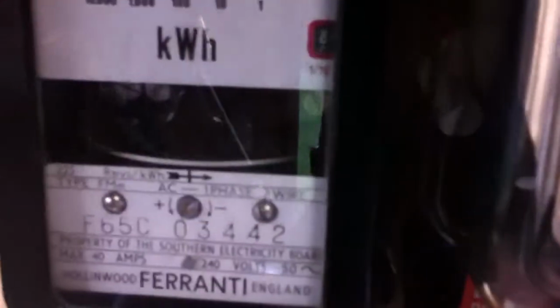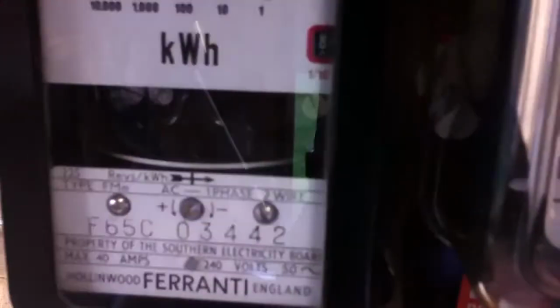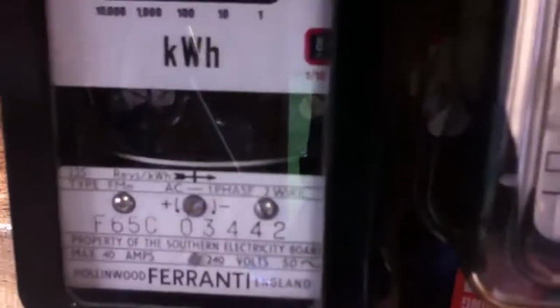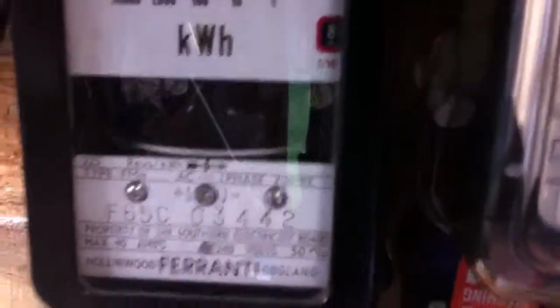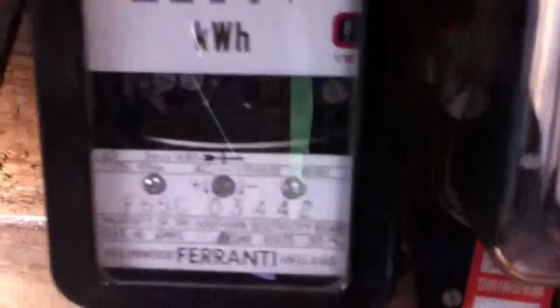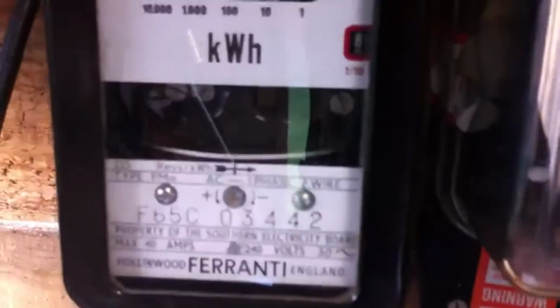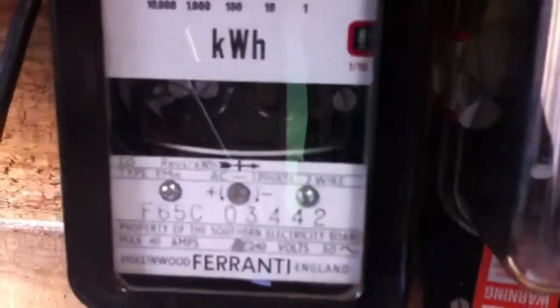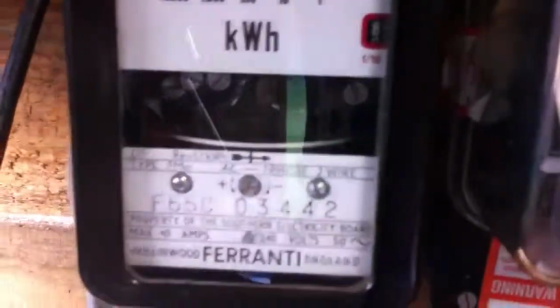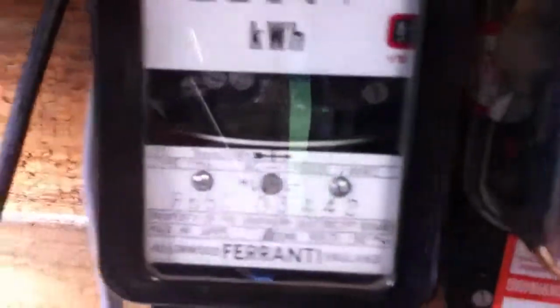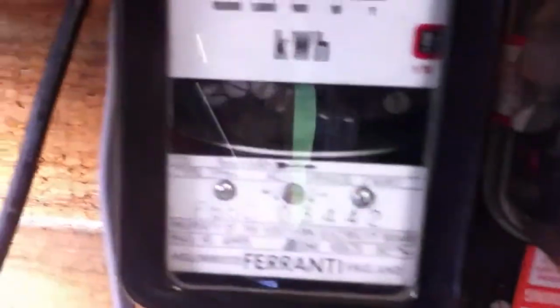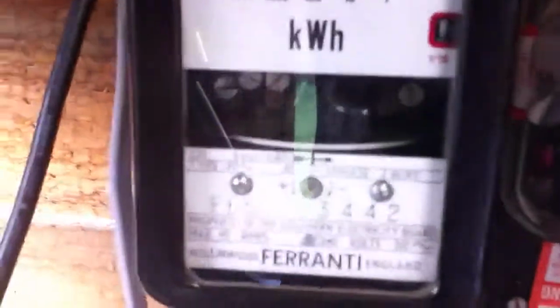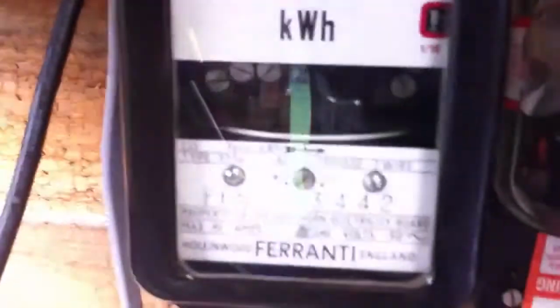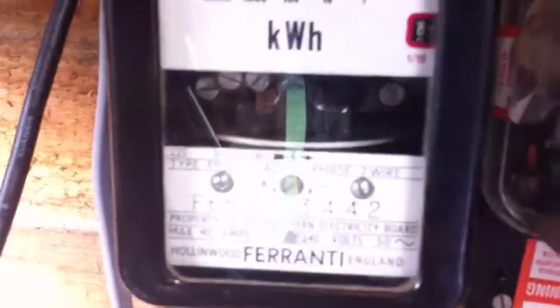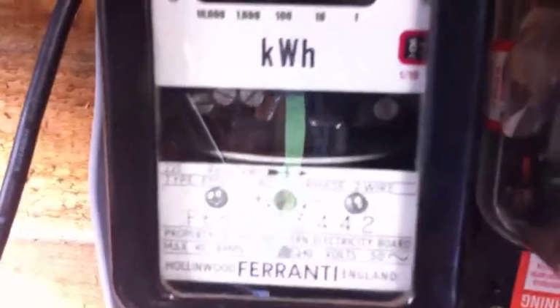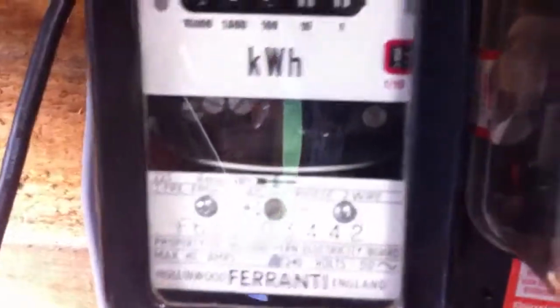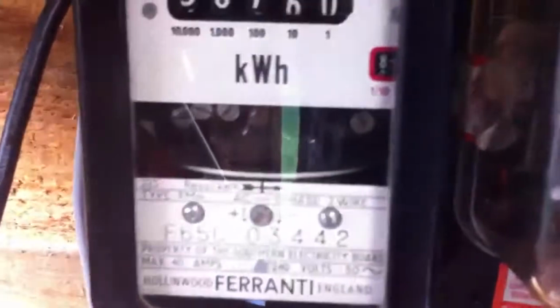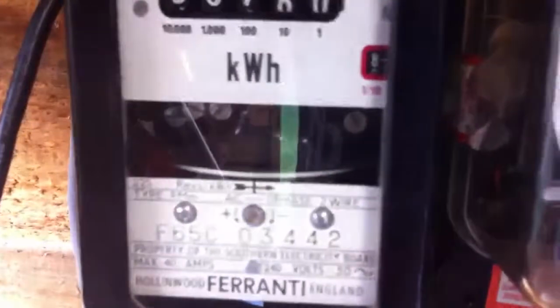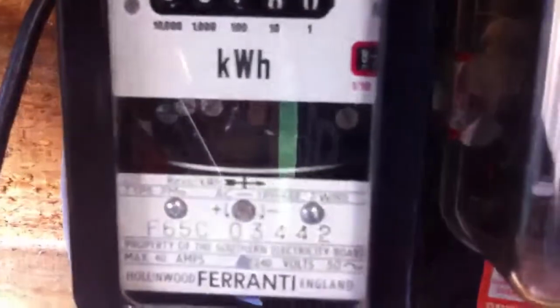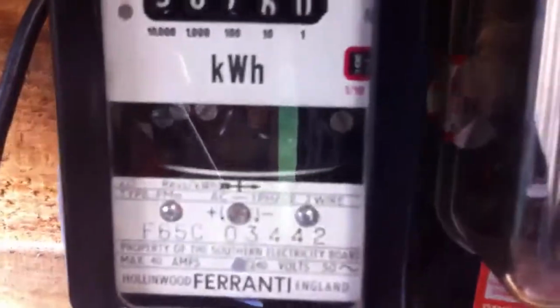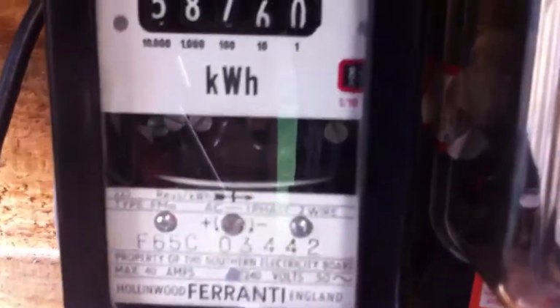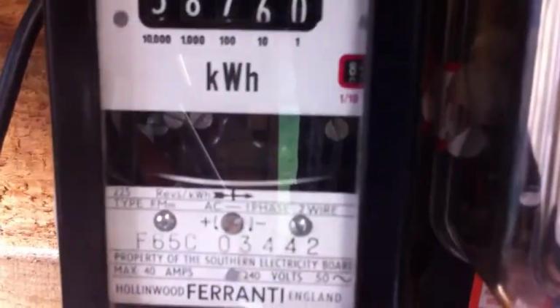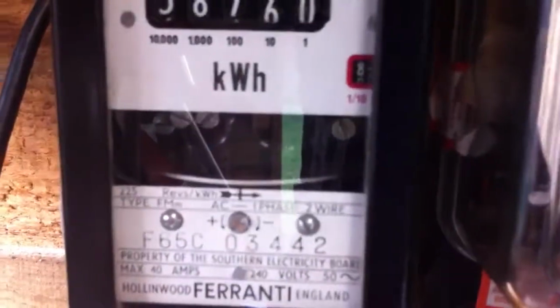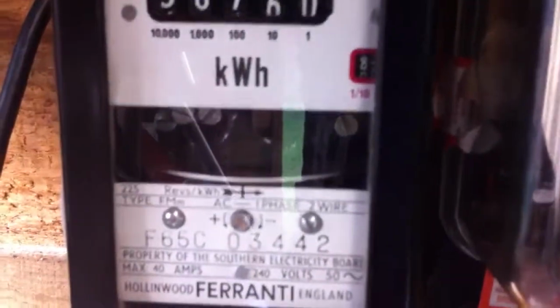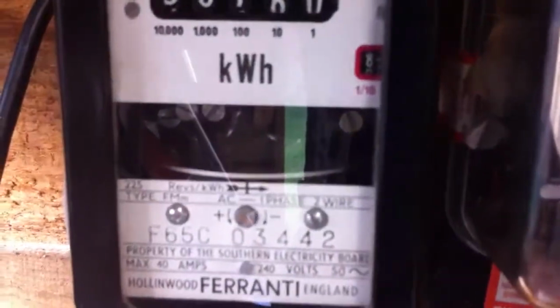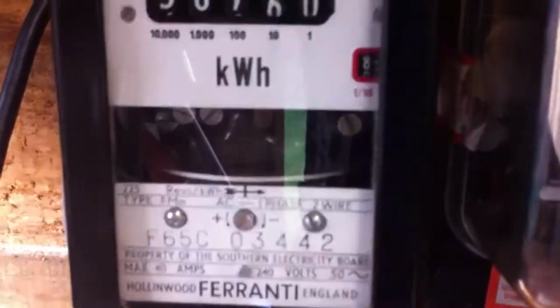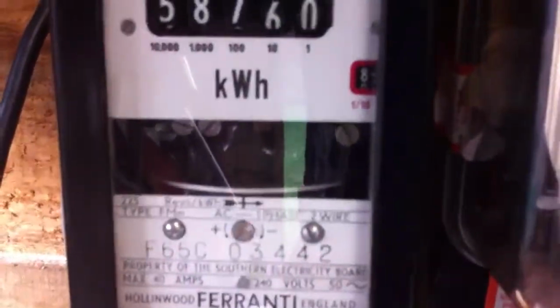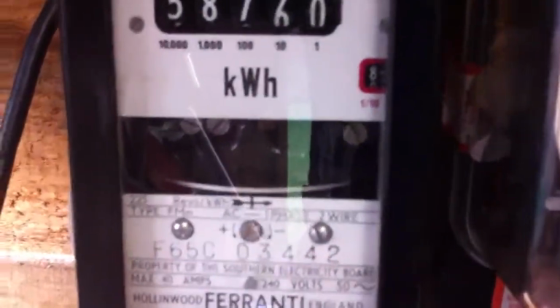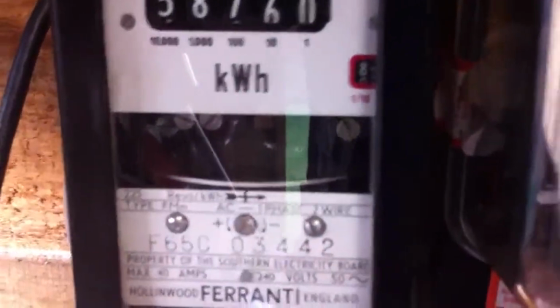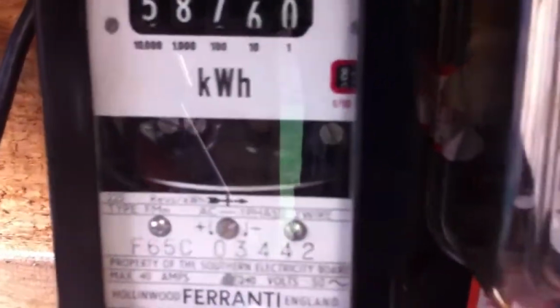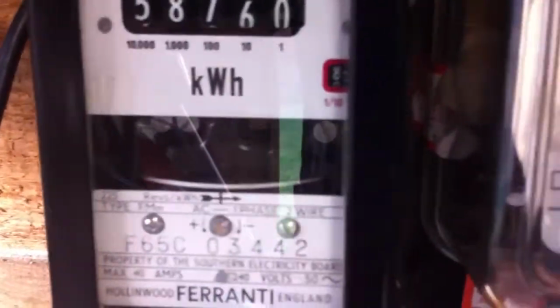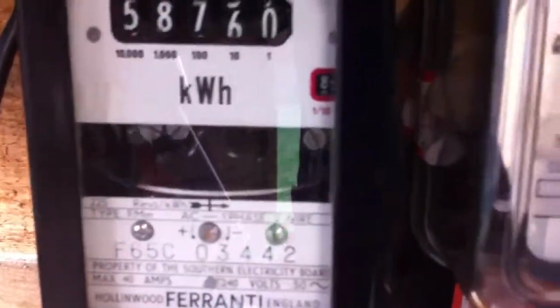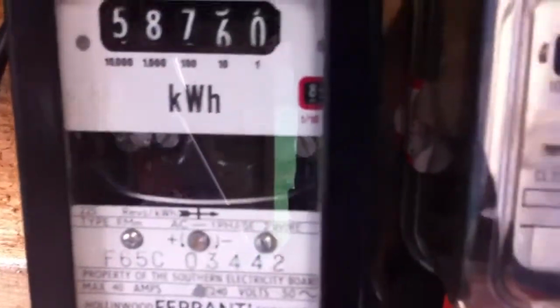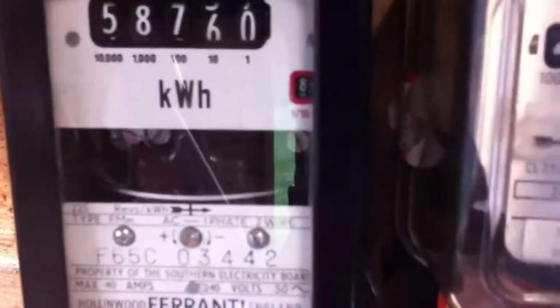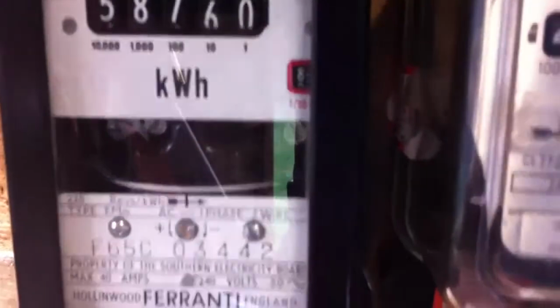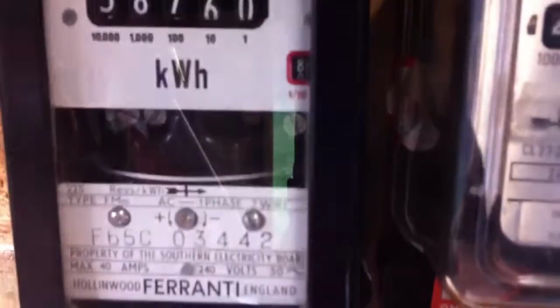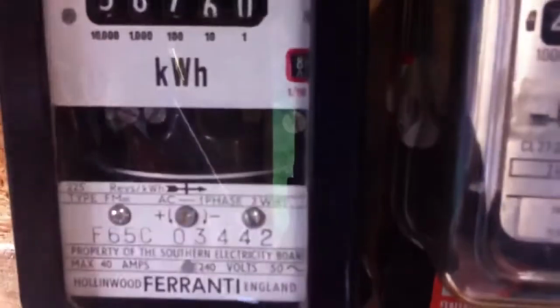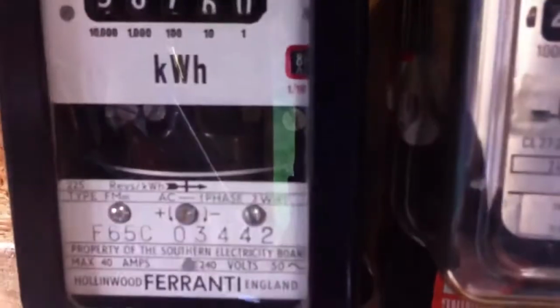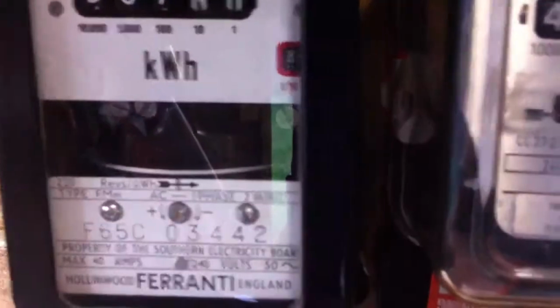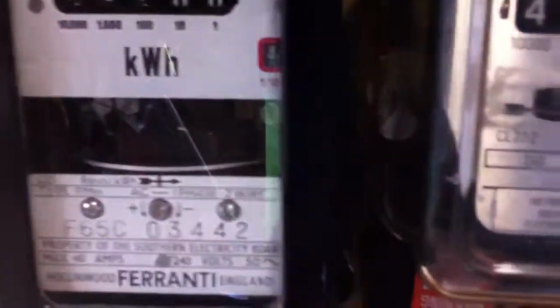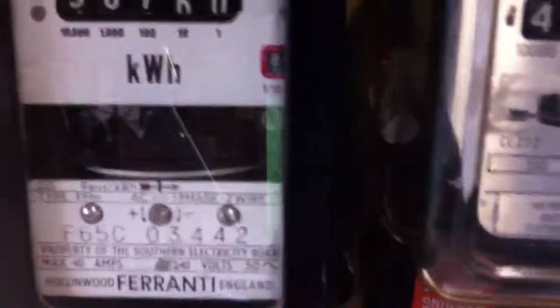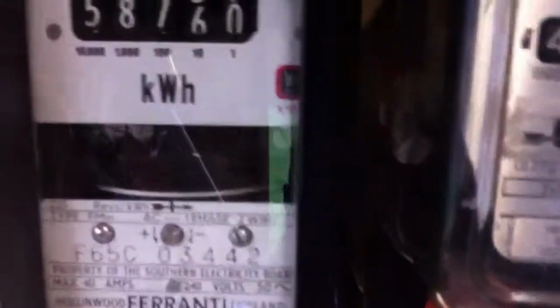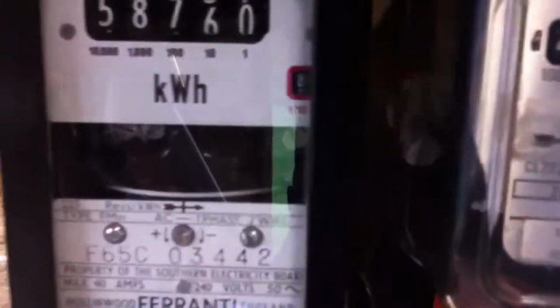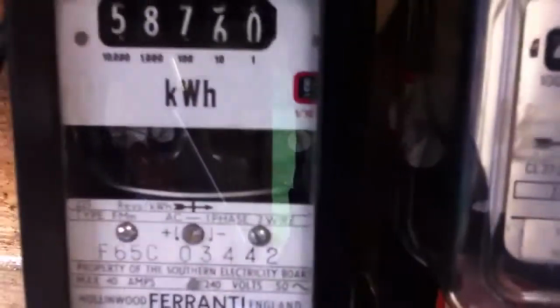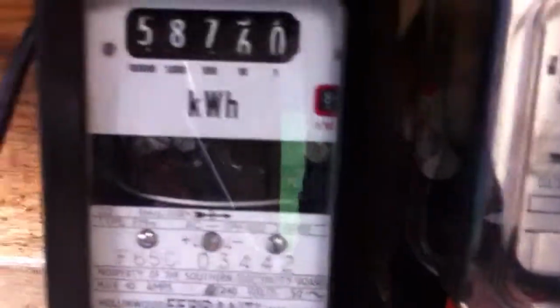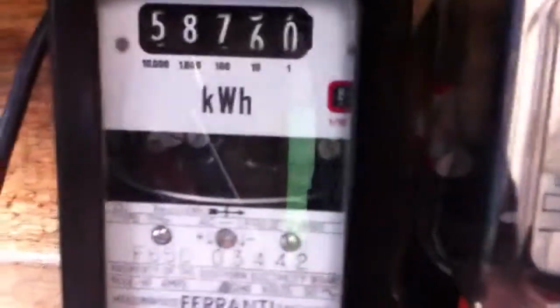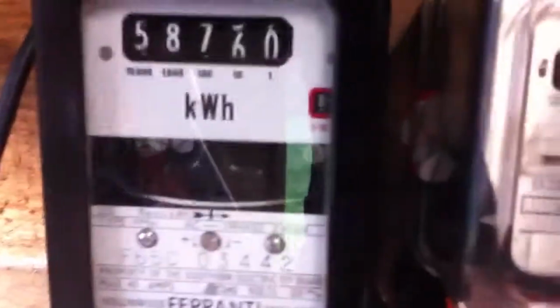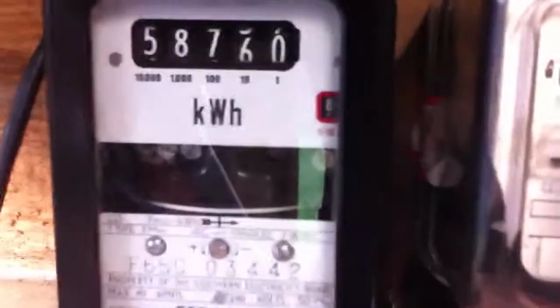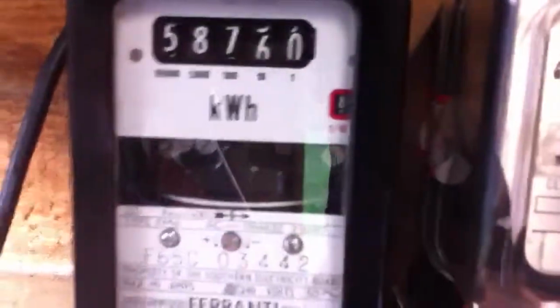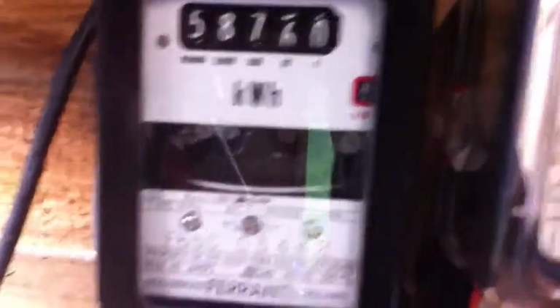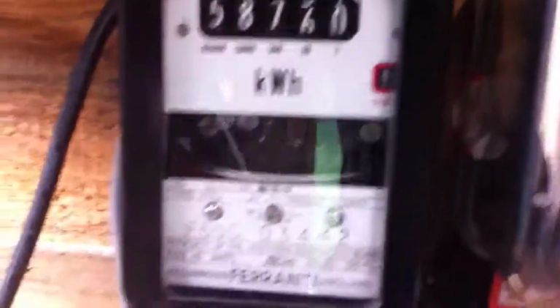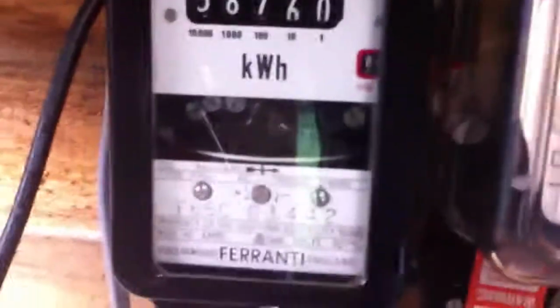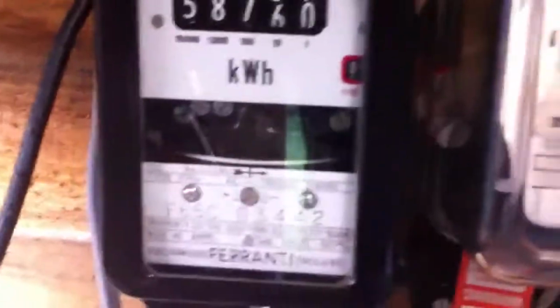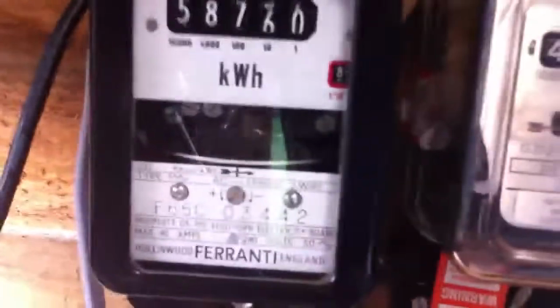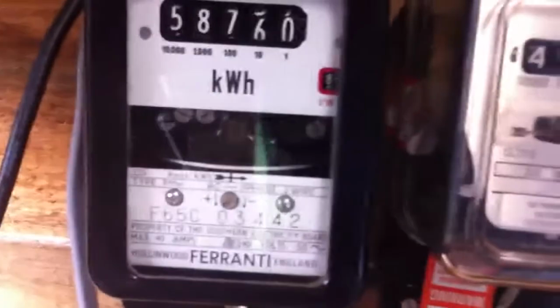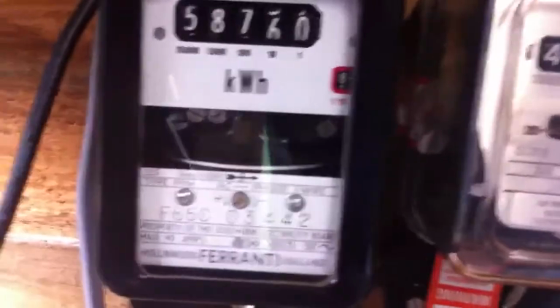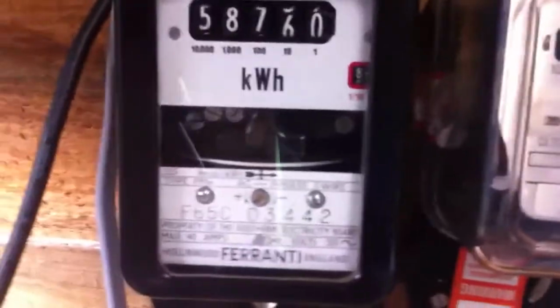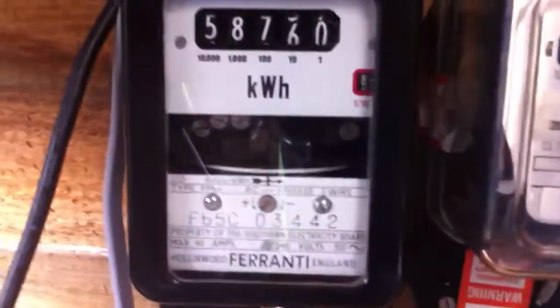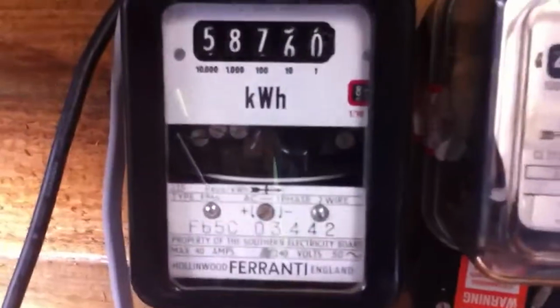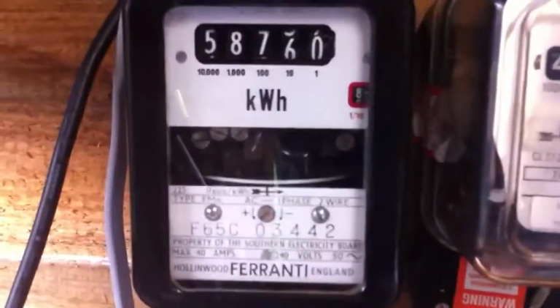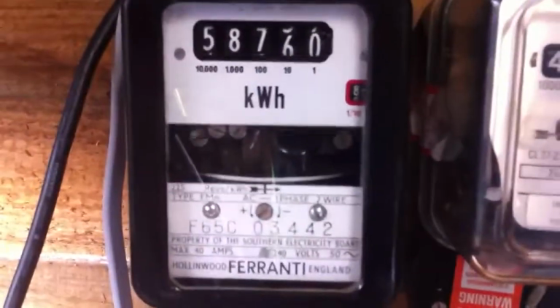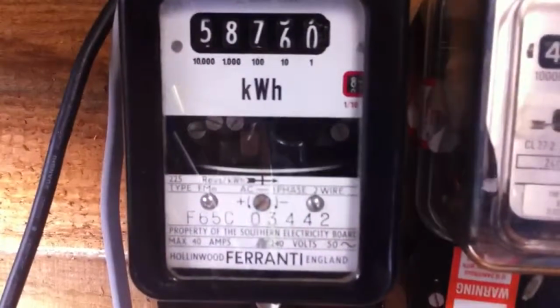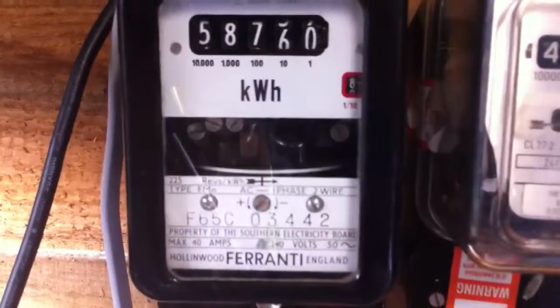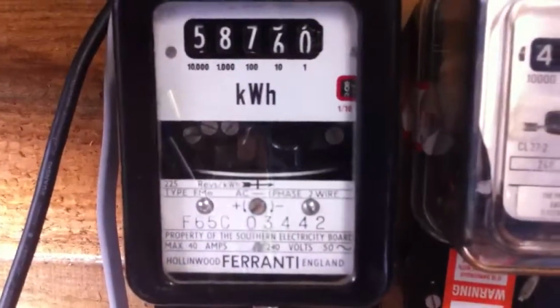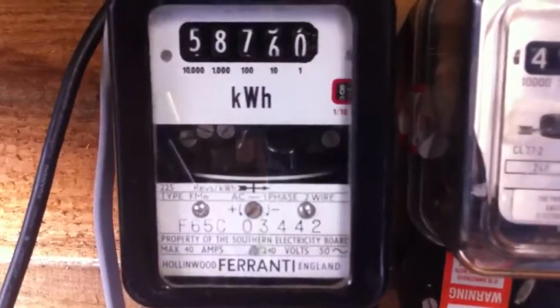So that's the Ferranti Hollingwood Type FMM kilowatt hour meter. Thanks for watching.